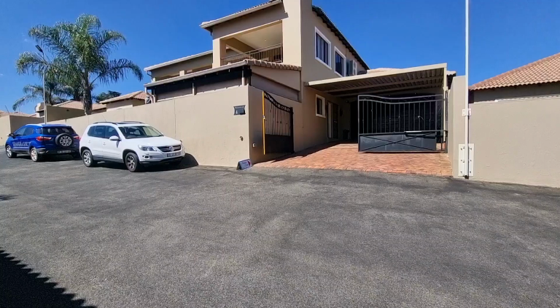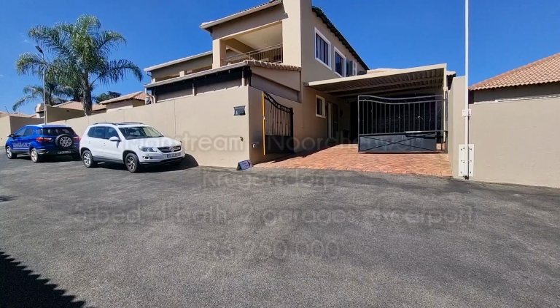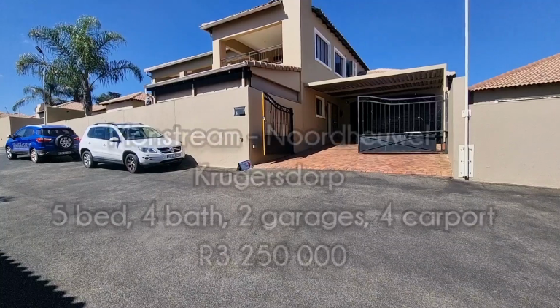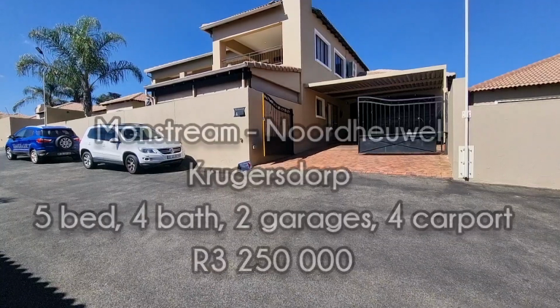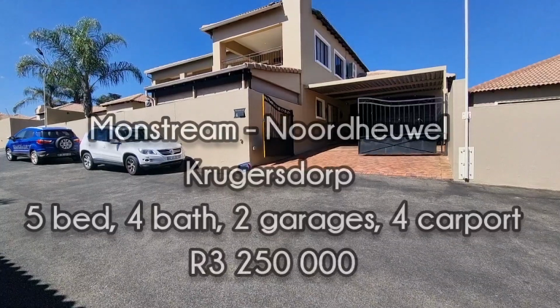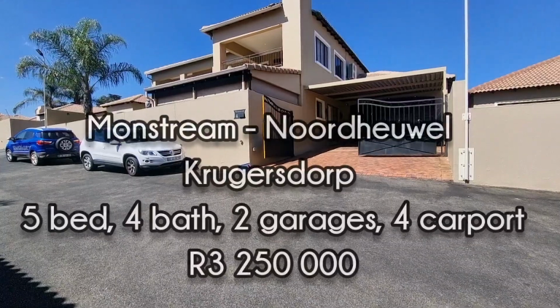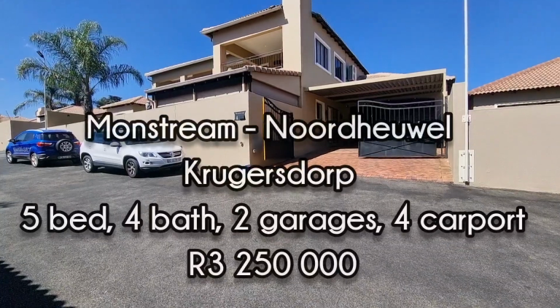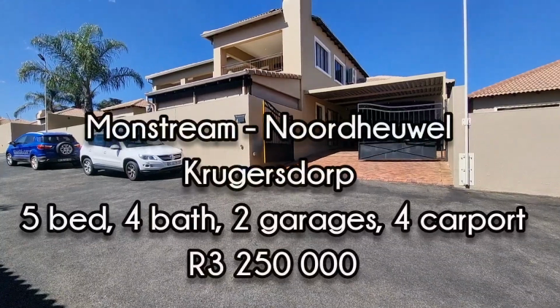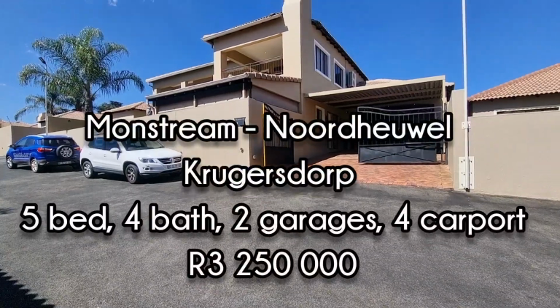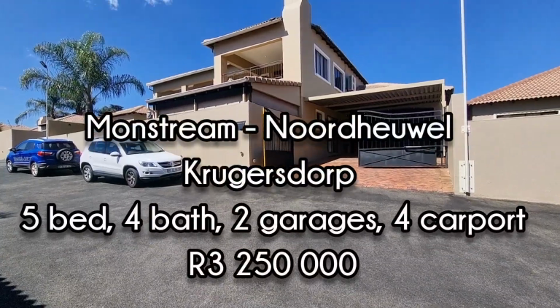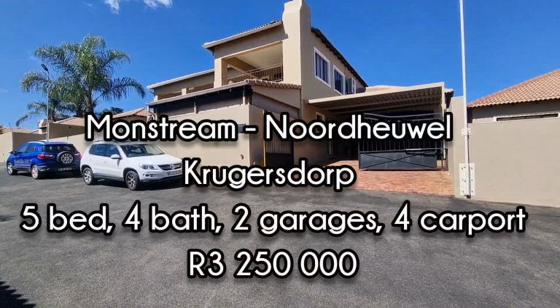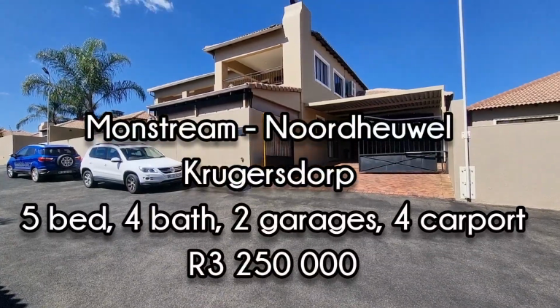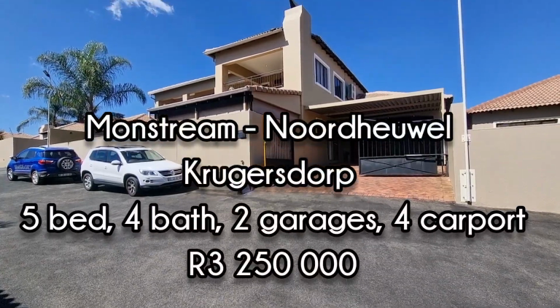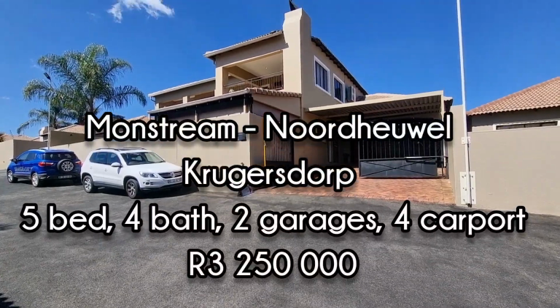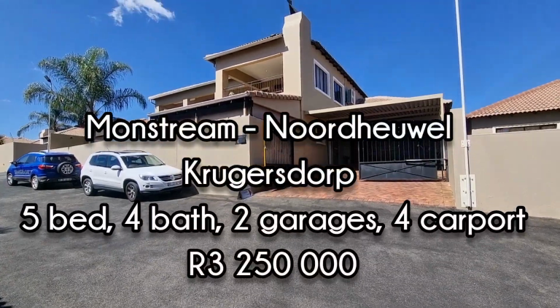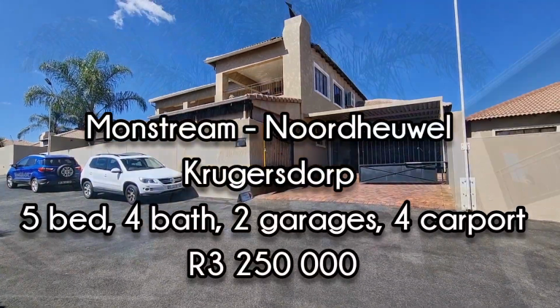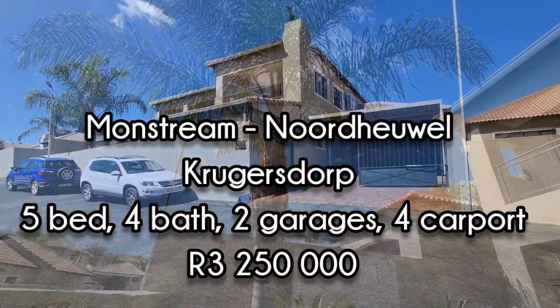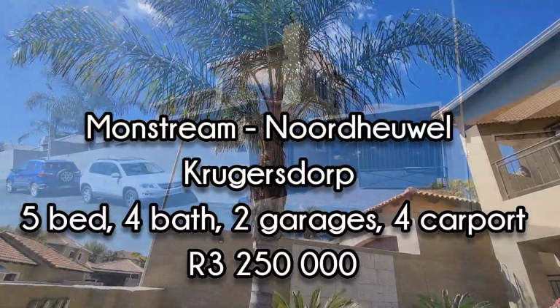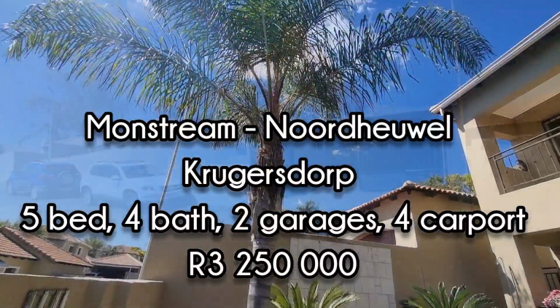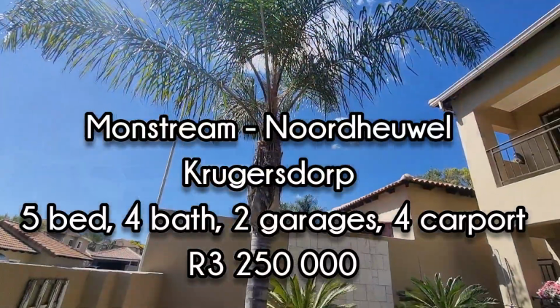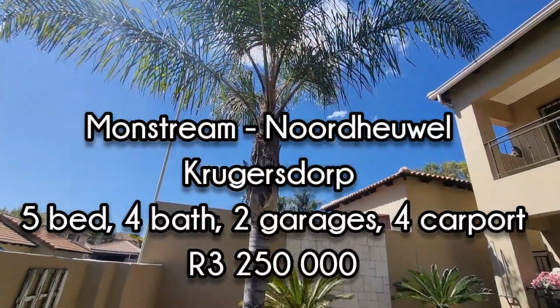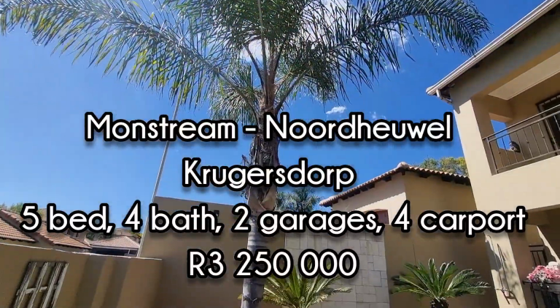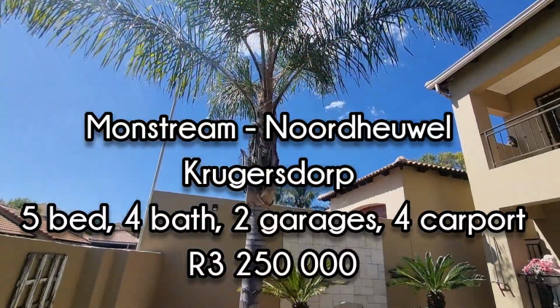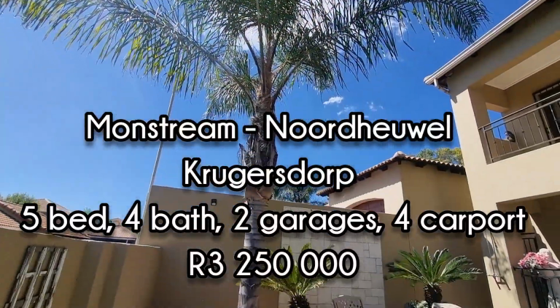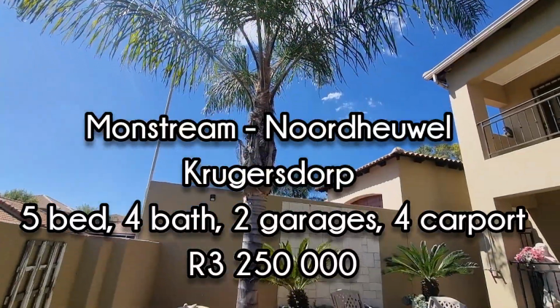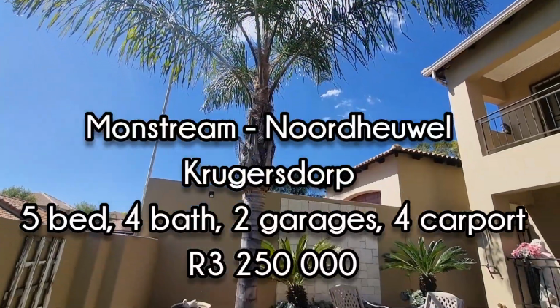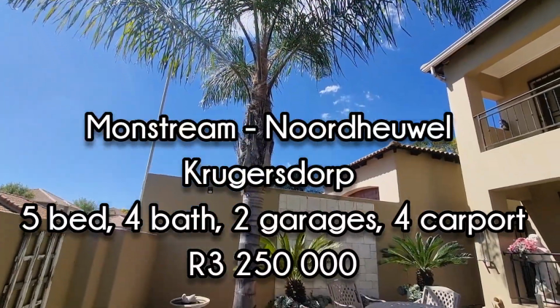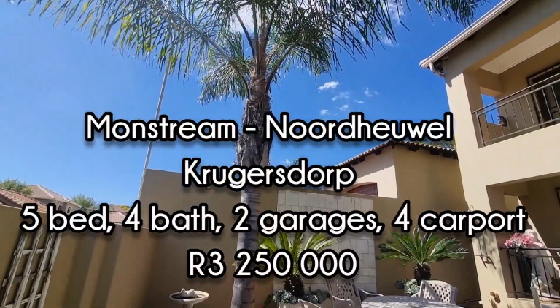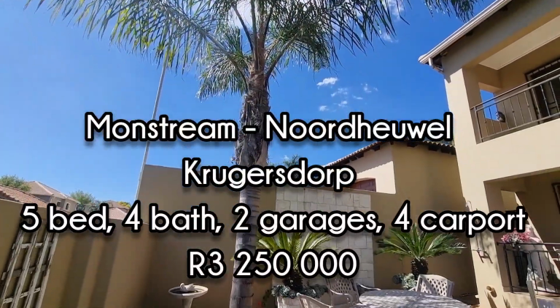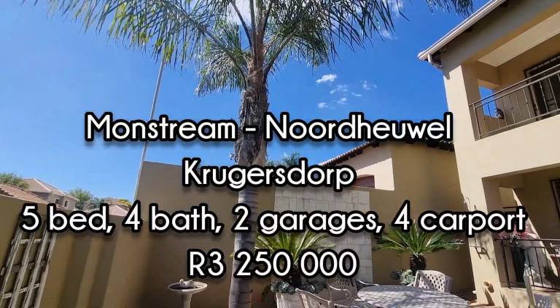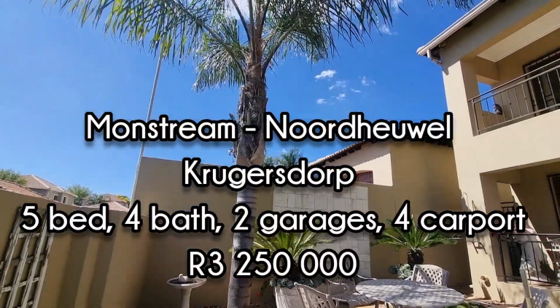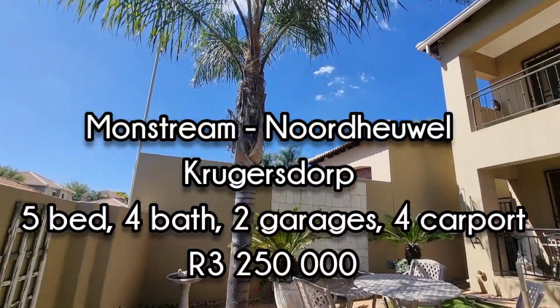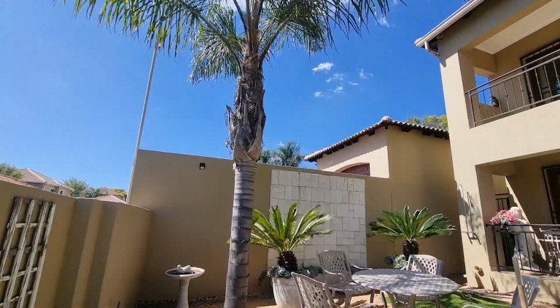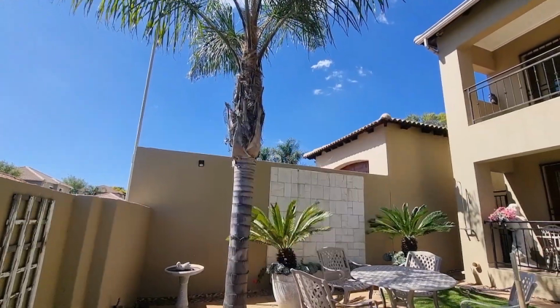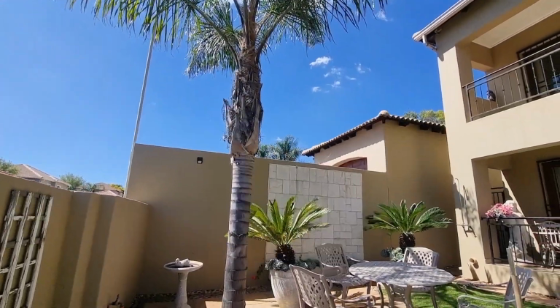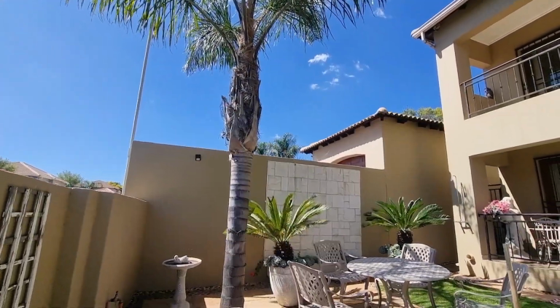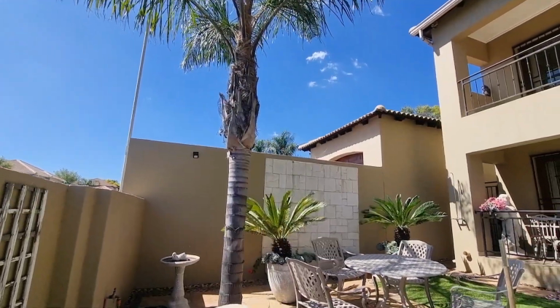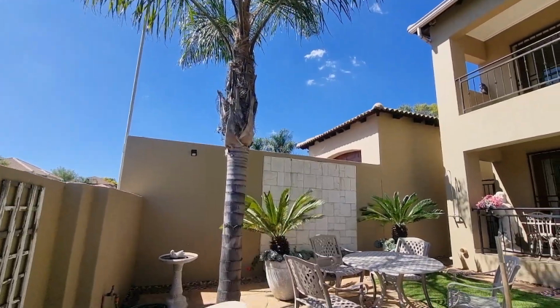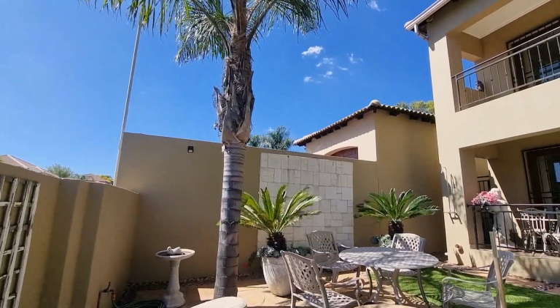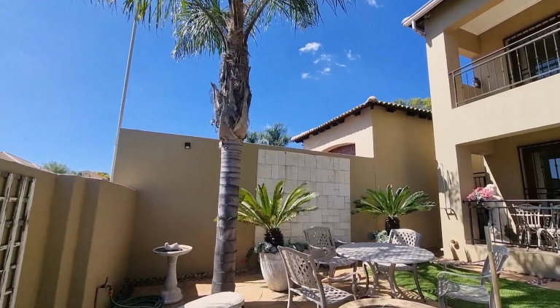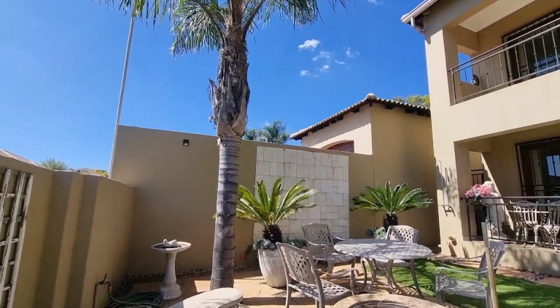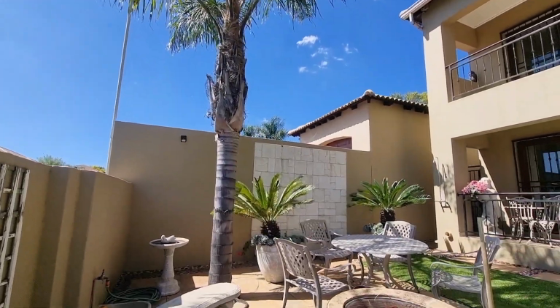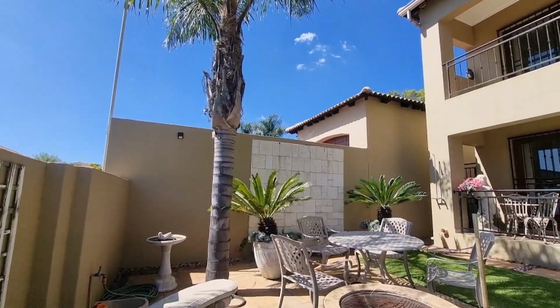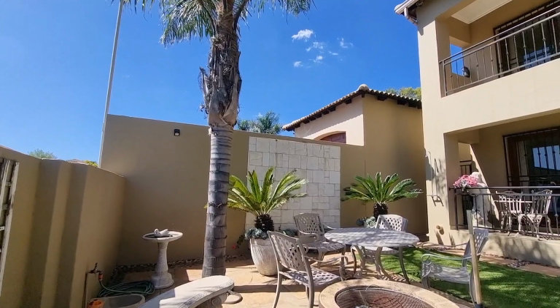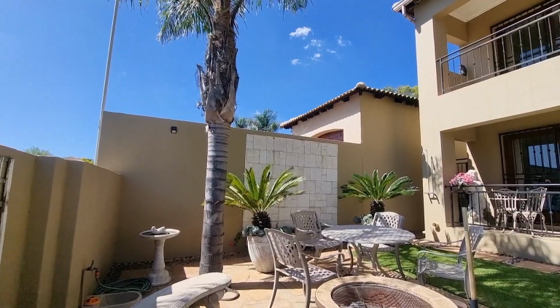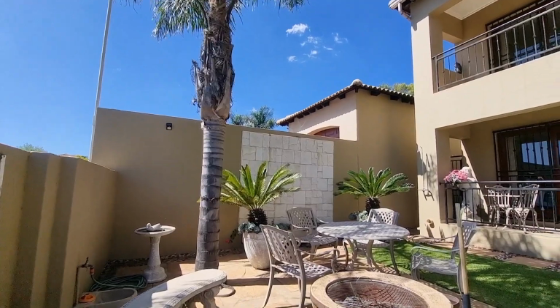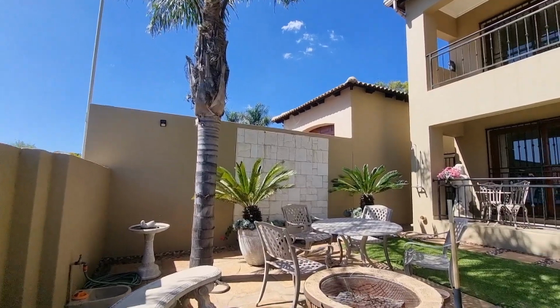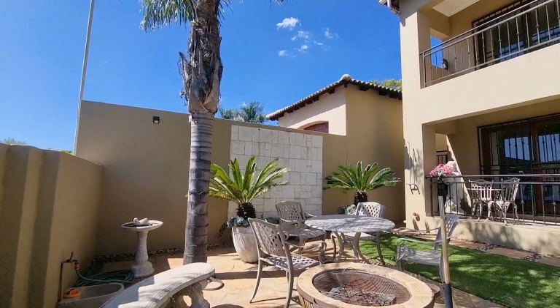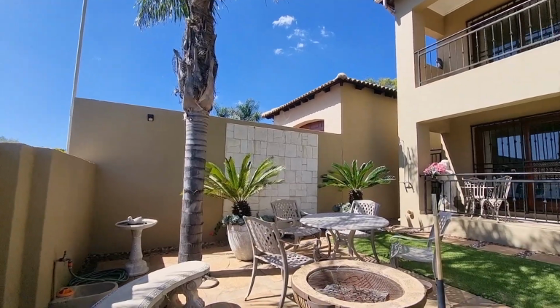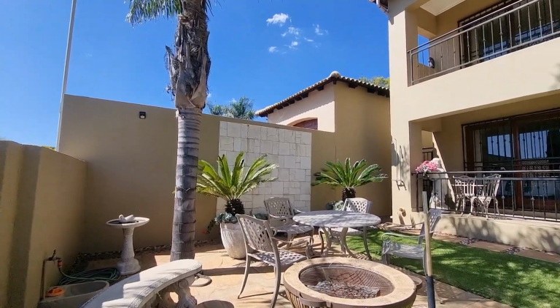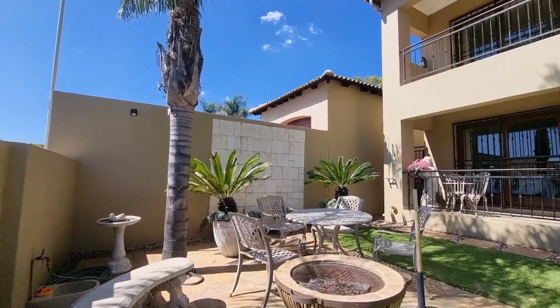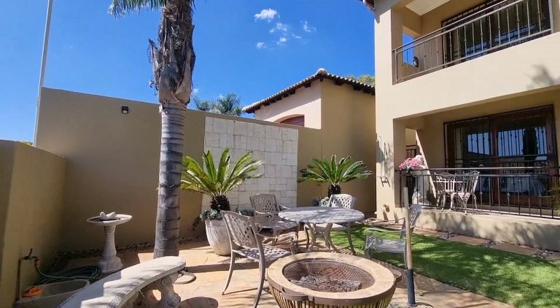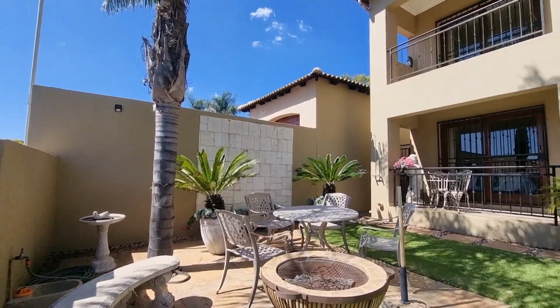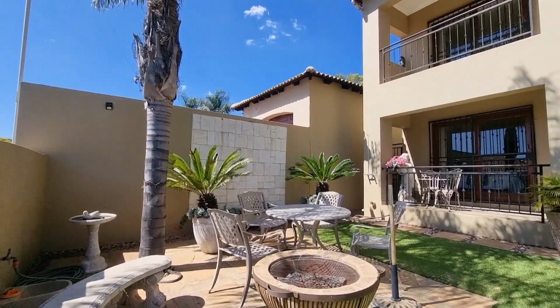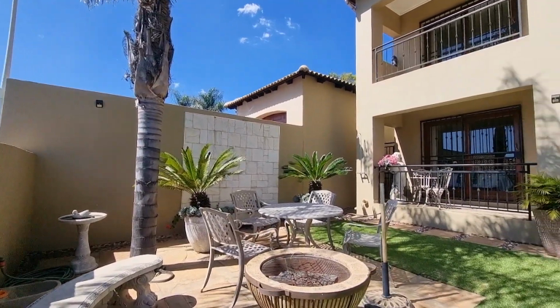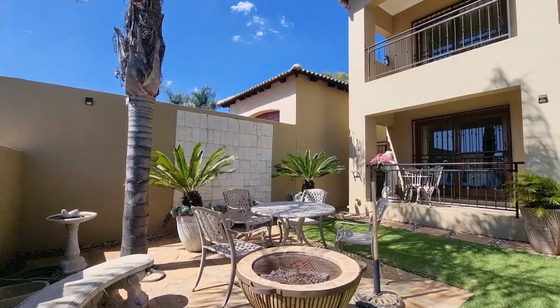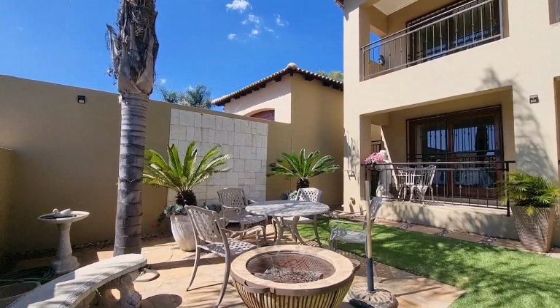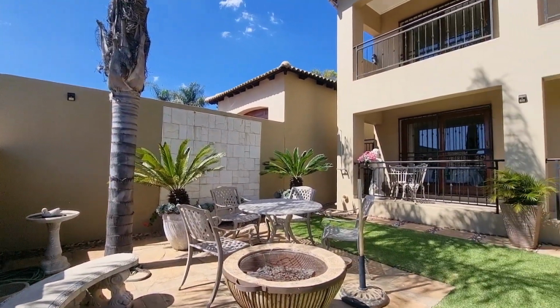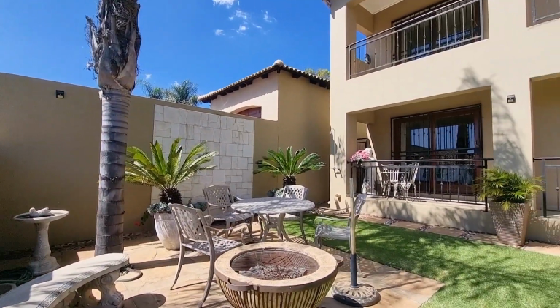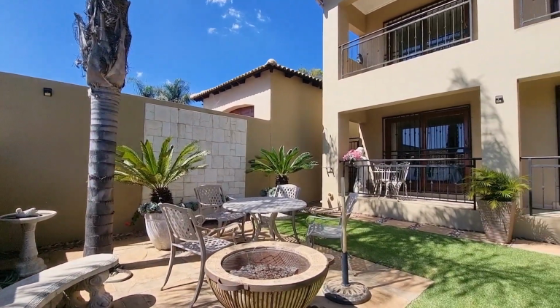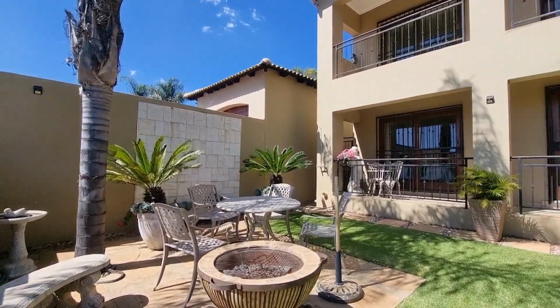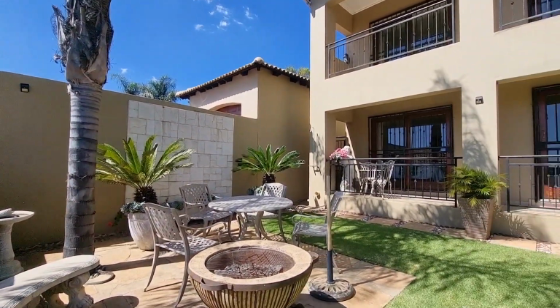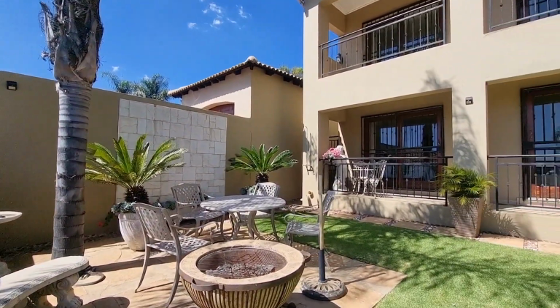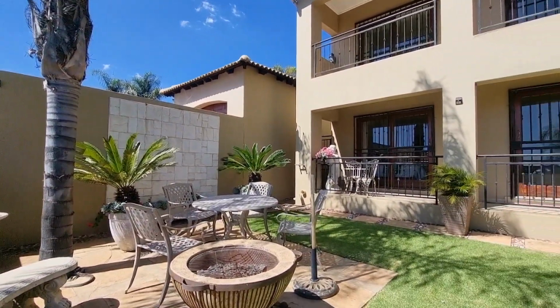This huge five bedroom house in Monstream, Noordheuwel, Krugersdorp. We have a fire pit in the front garden, and it's double storey.